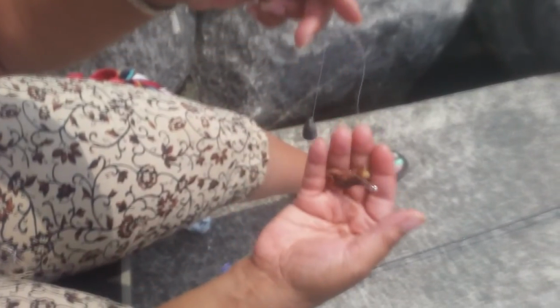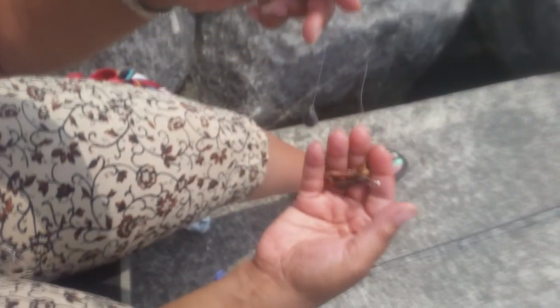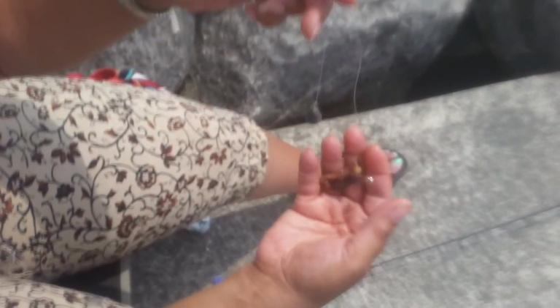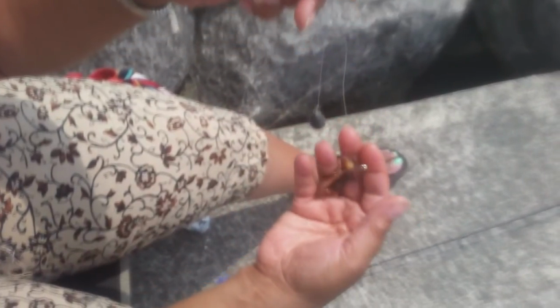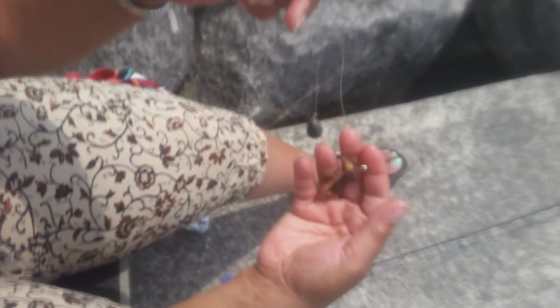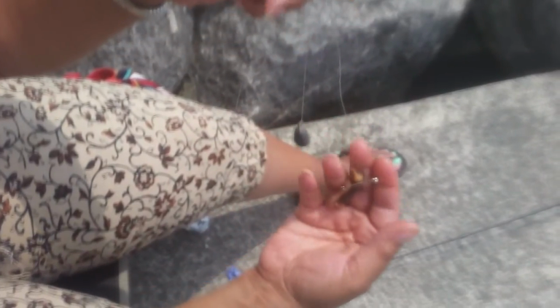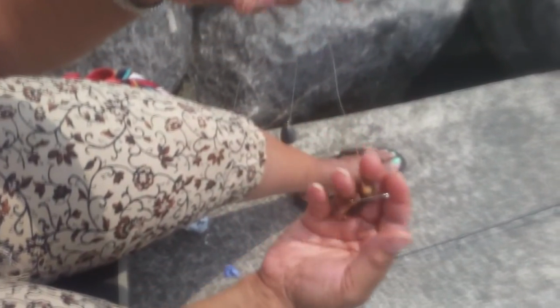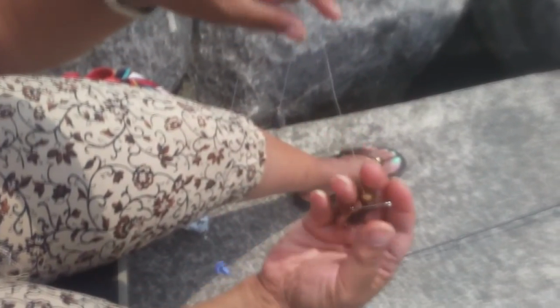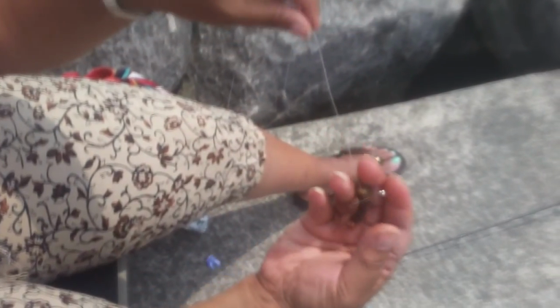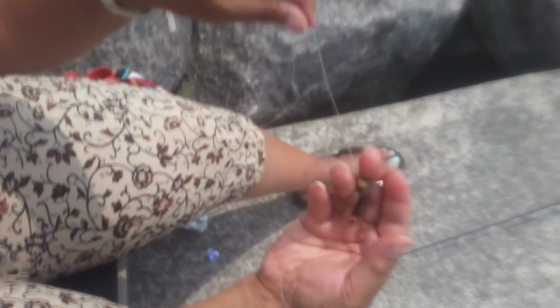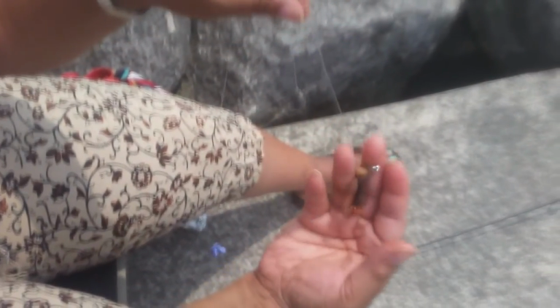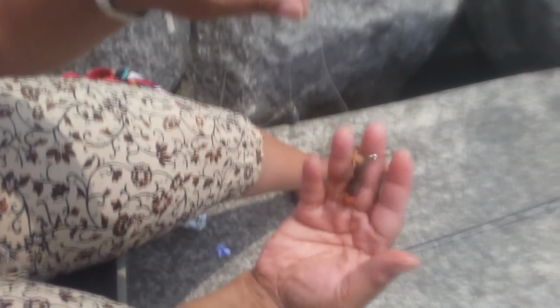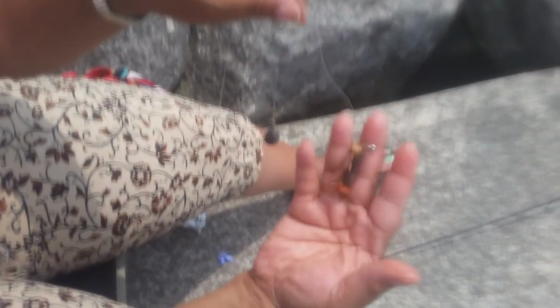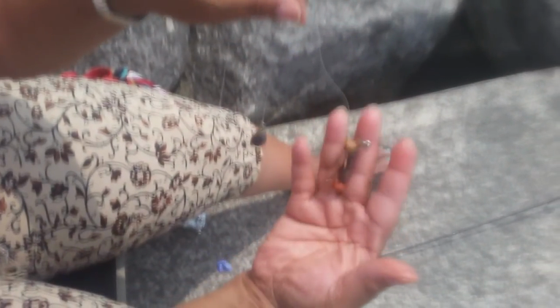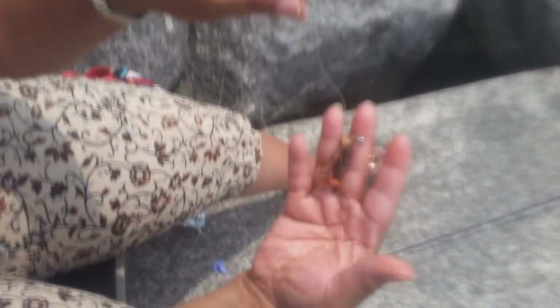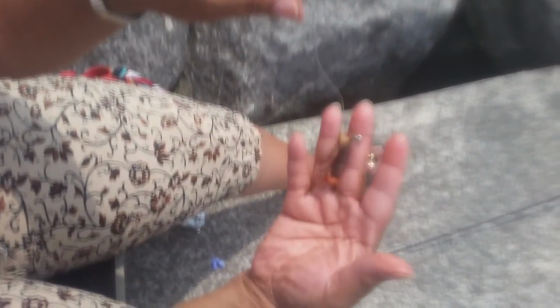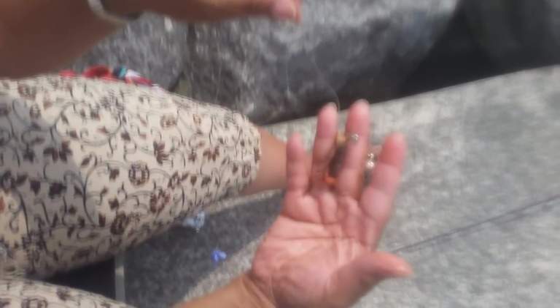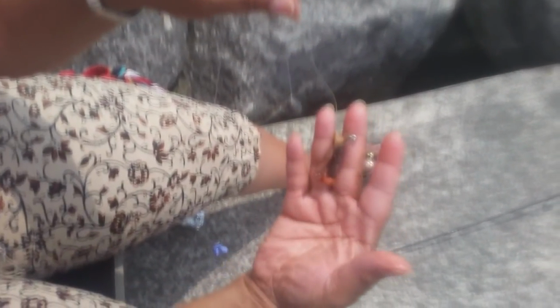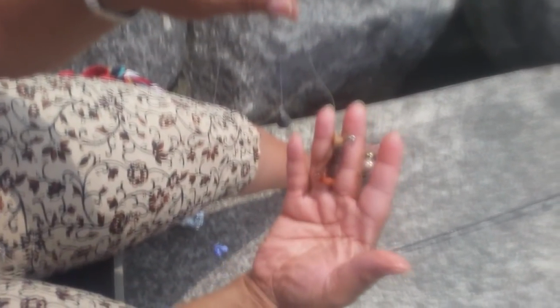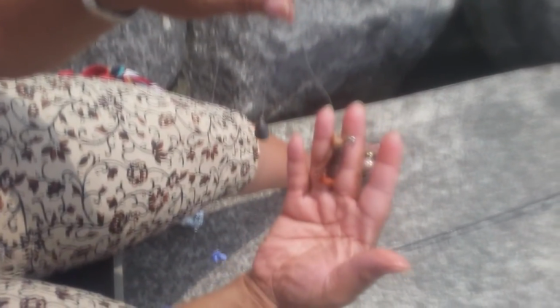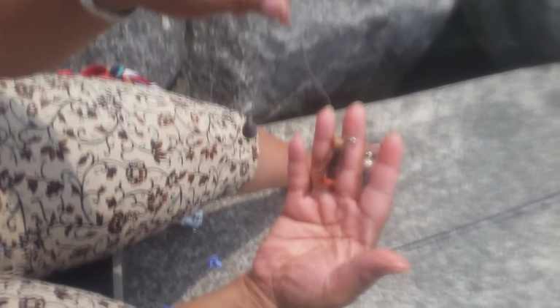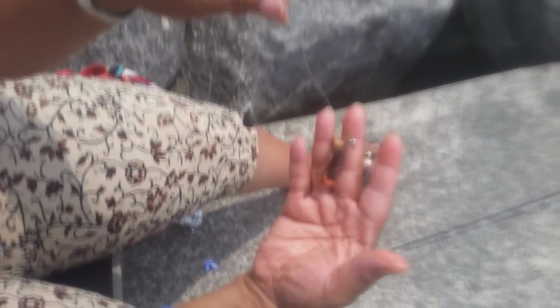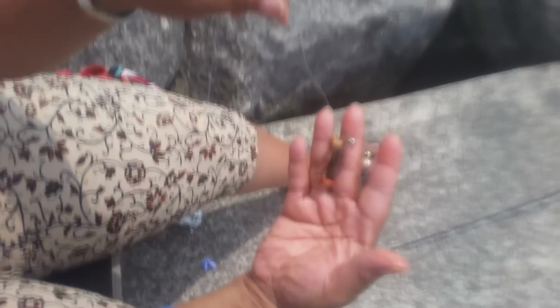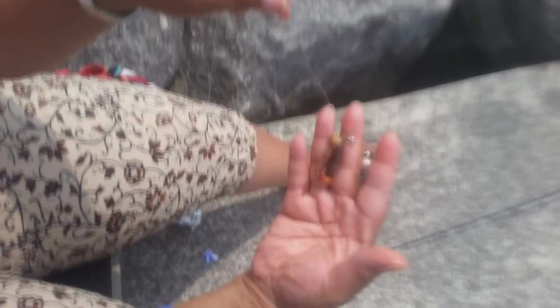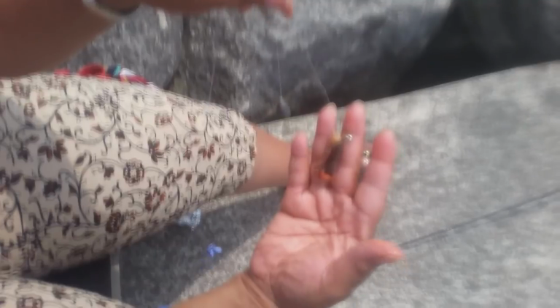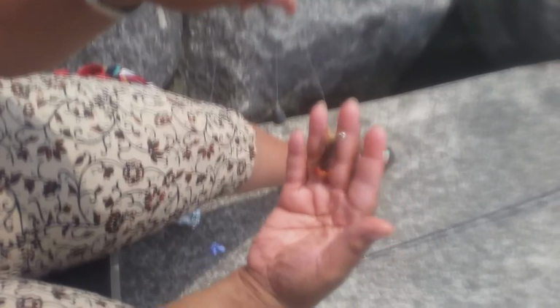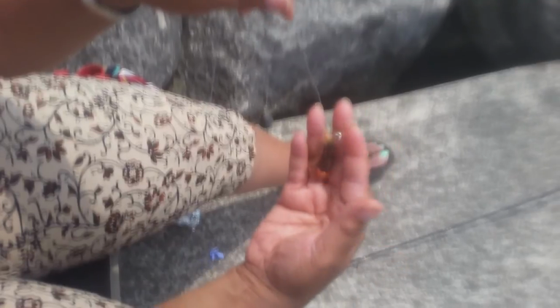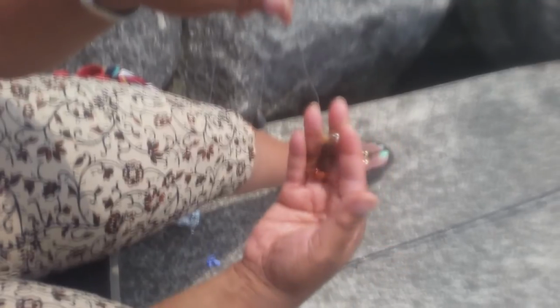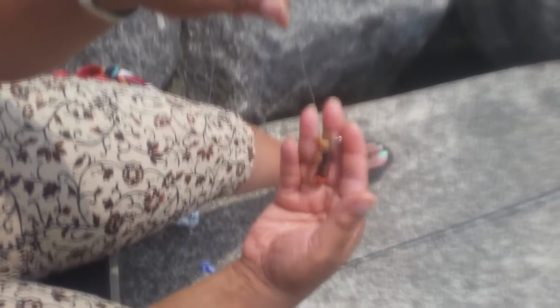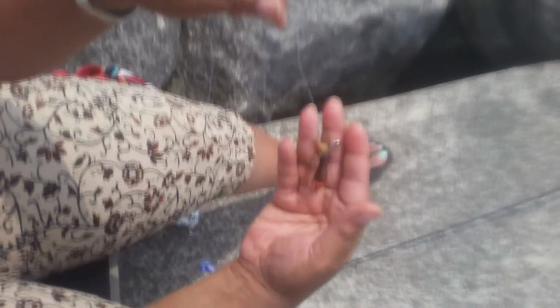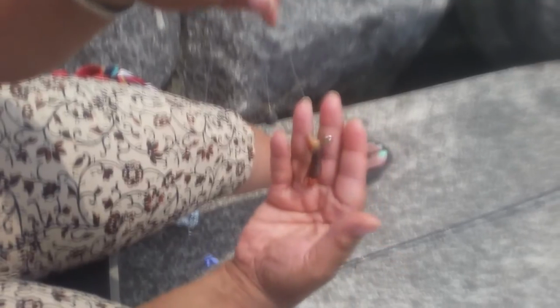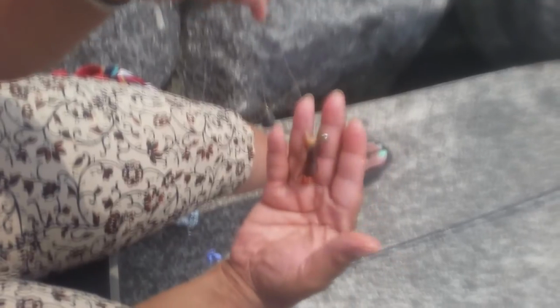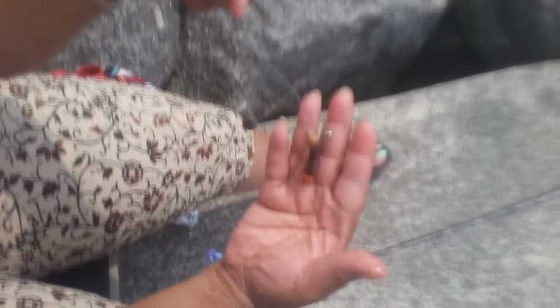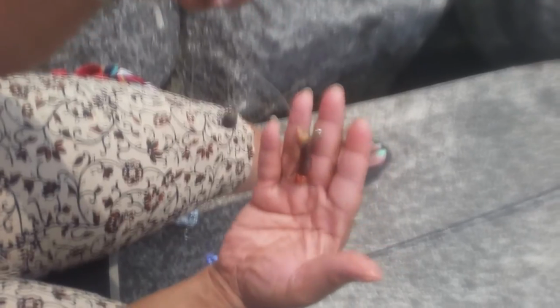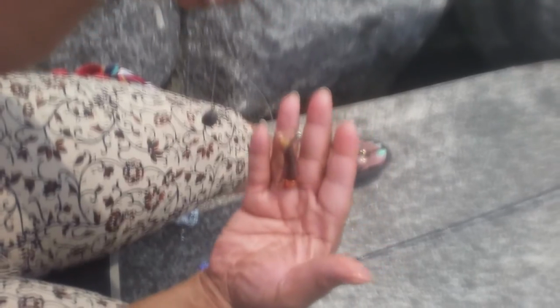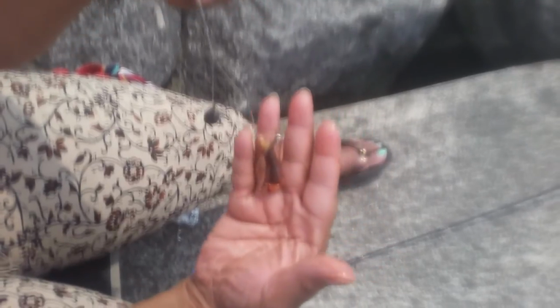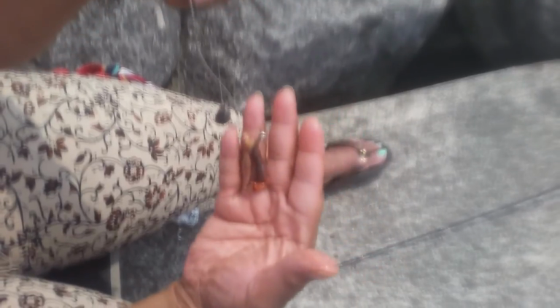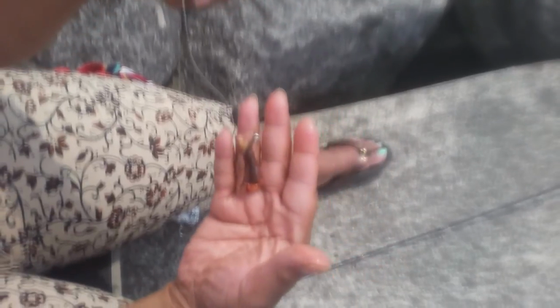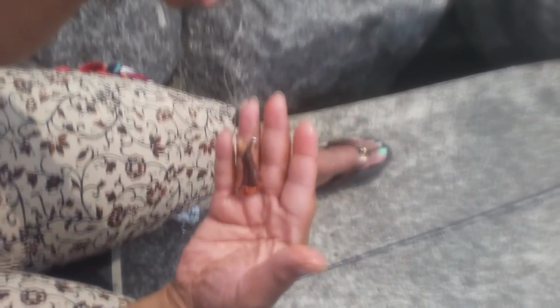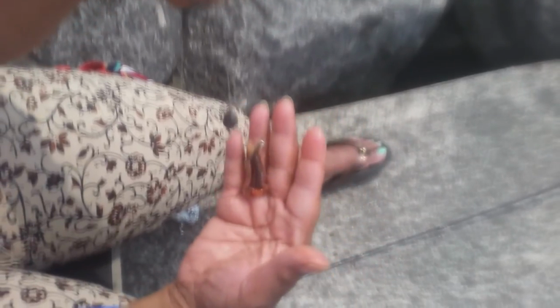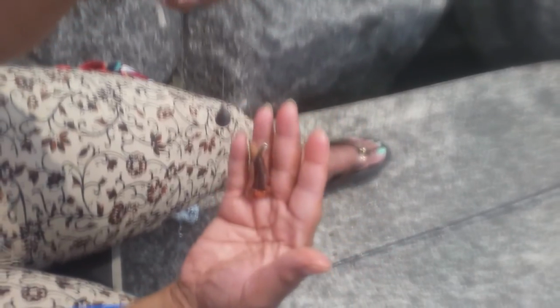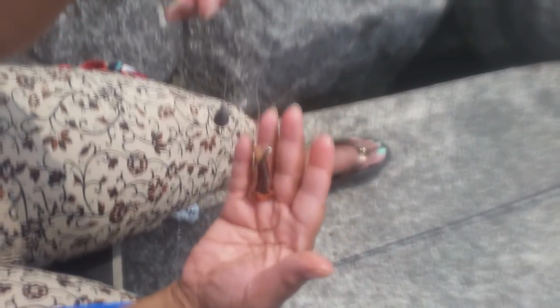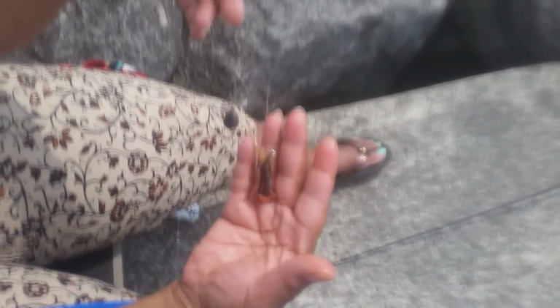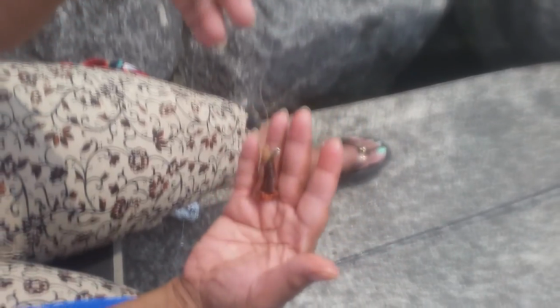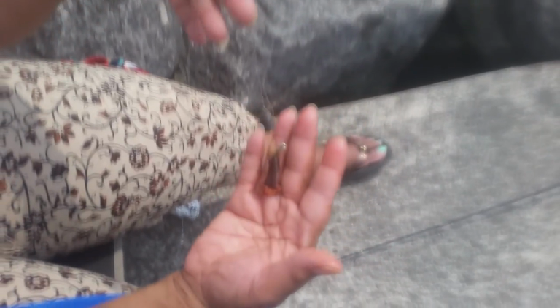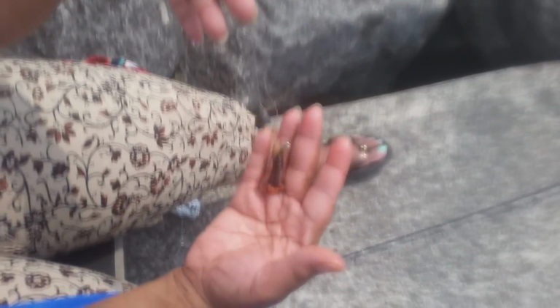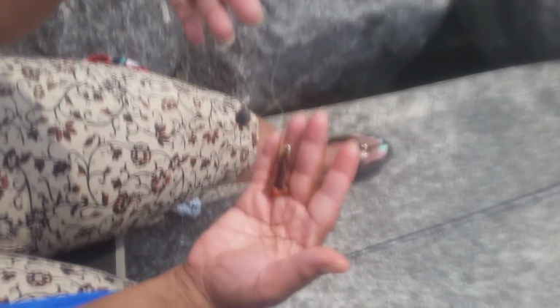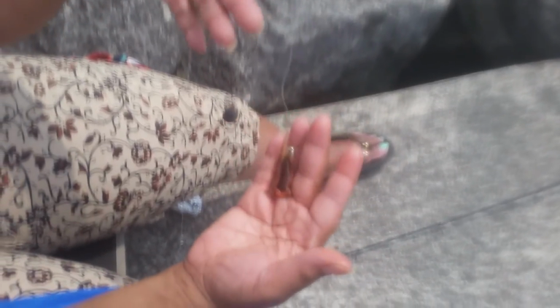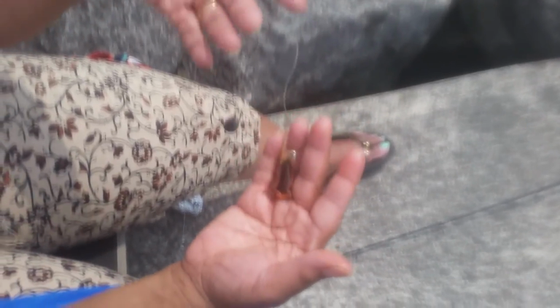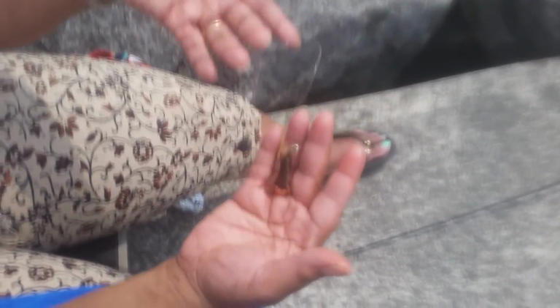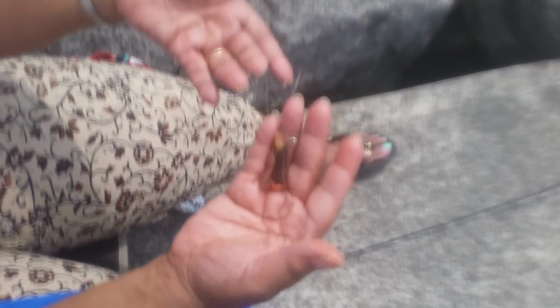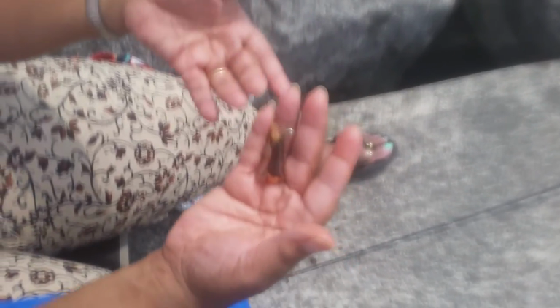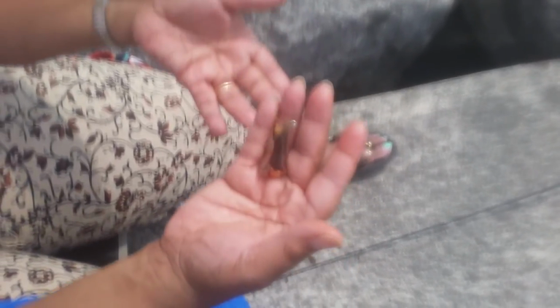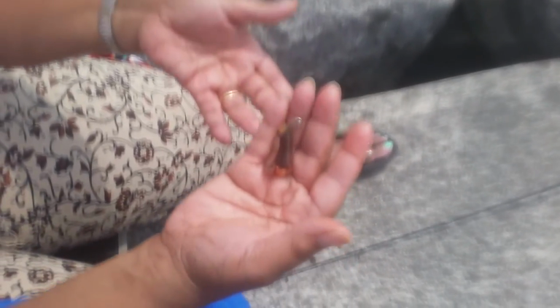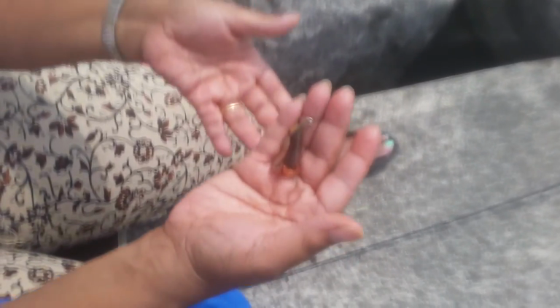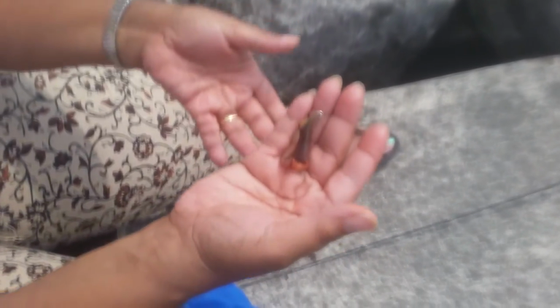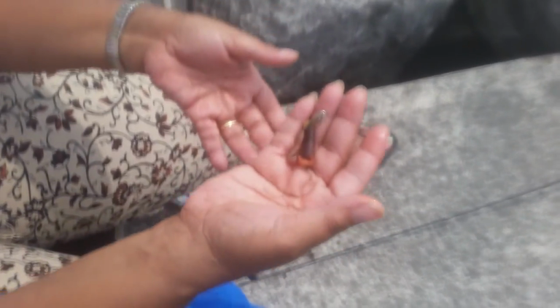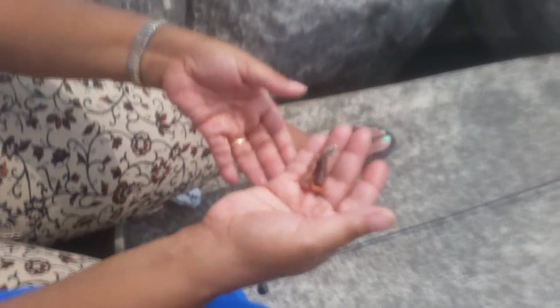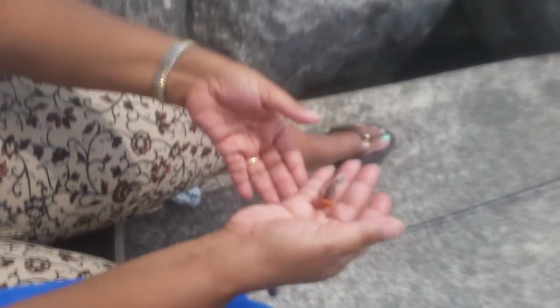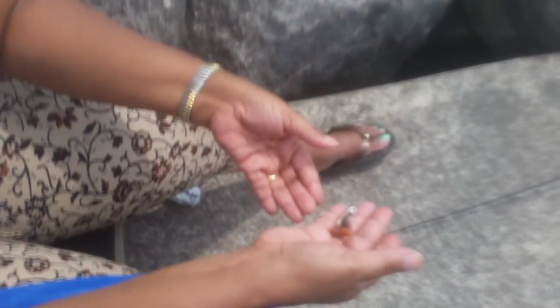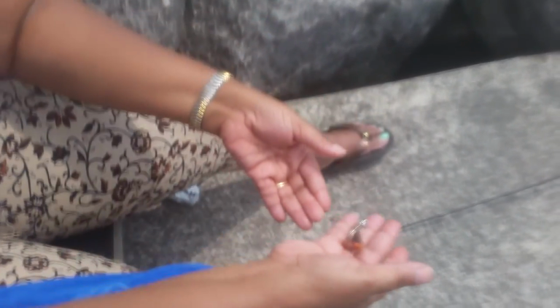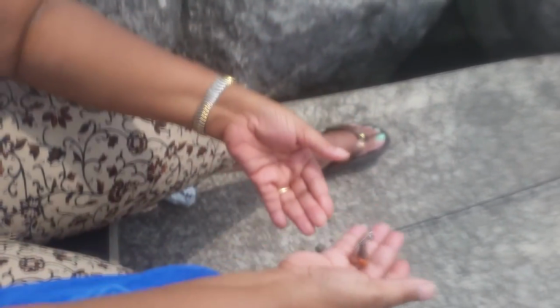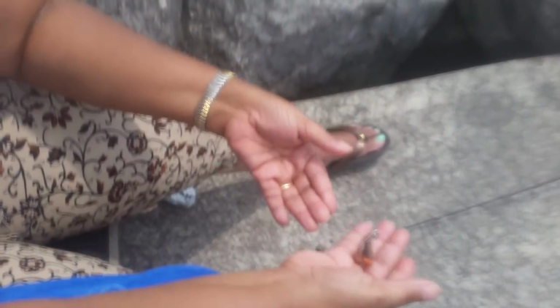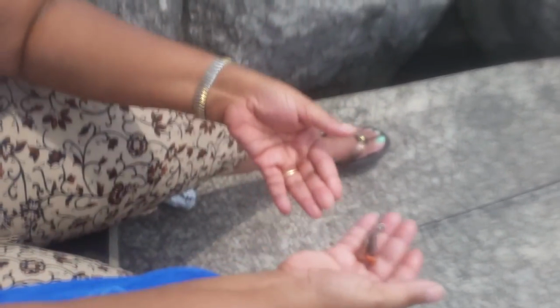Now if I get one more fish, I will show it to you on video. But after that, I think you should be able to get it. Alright. Thanks.